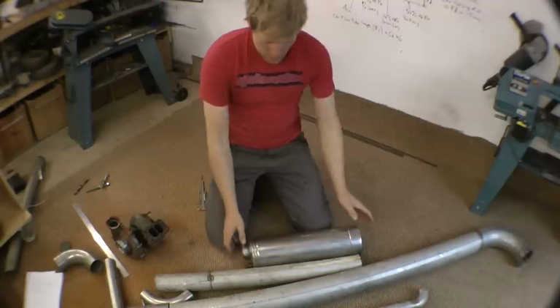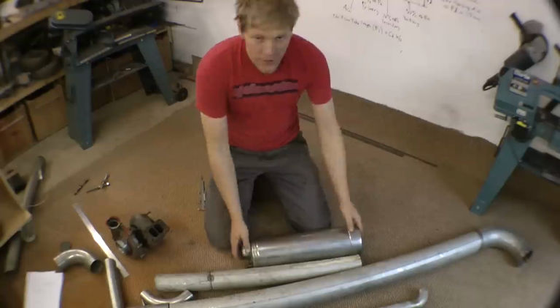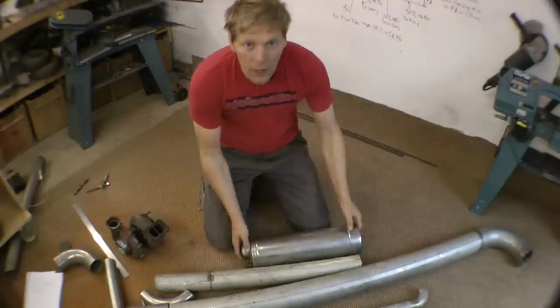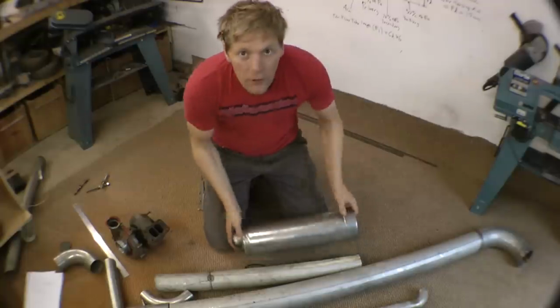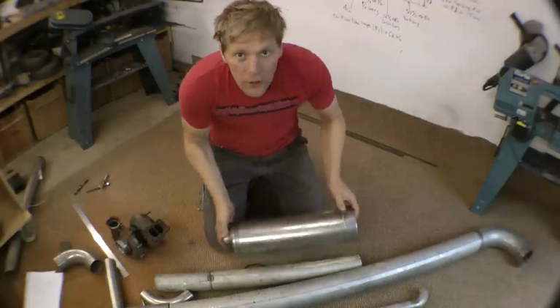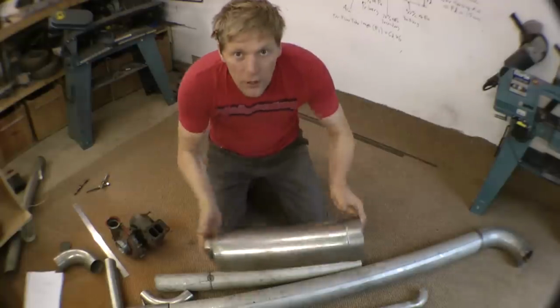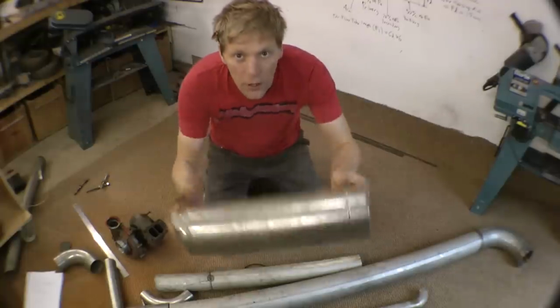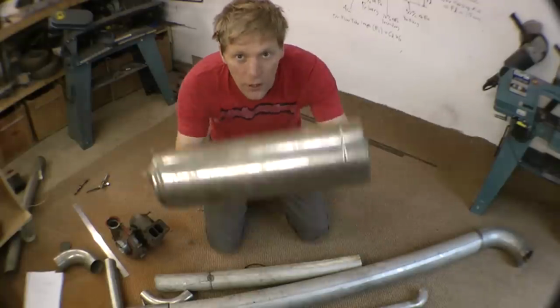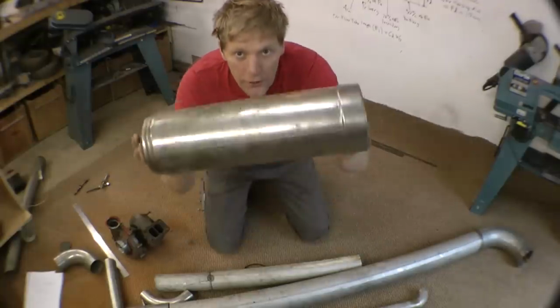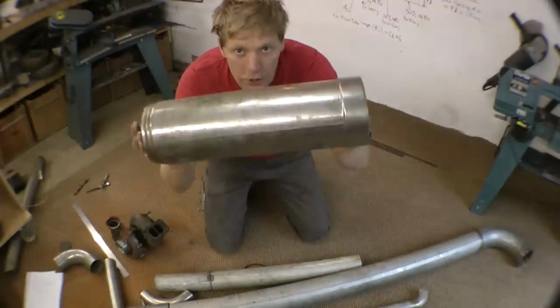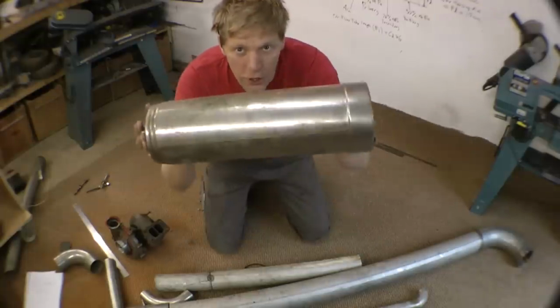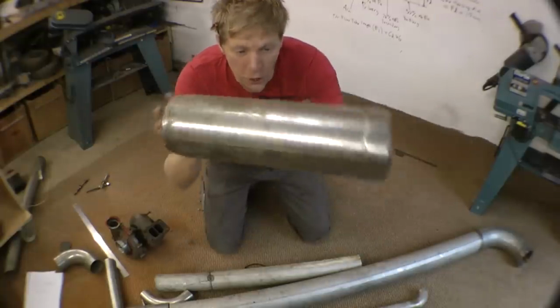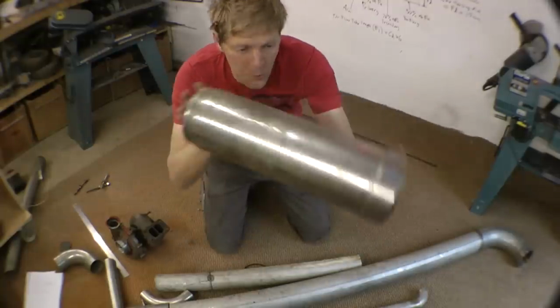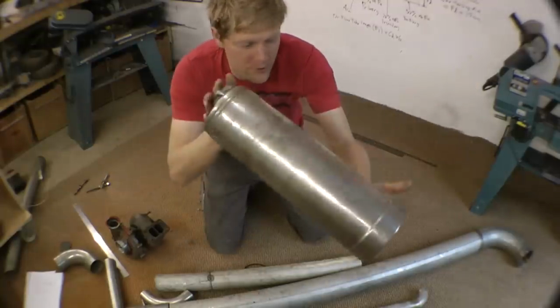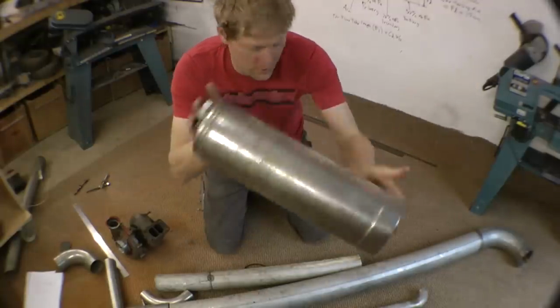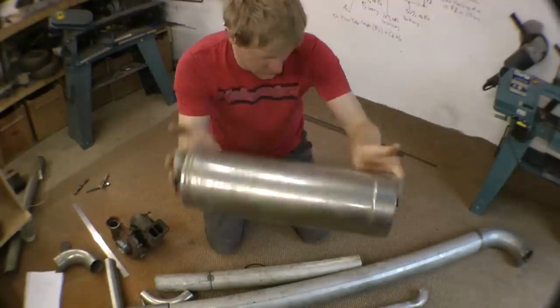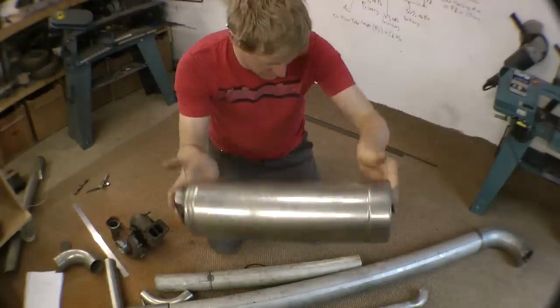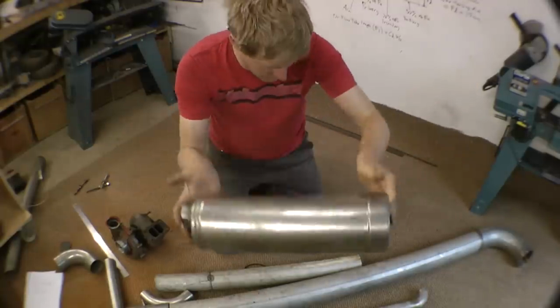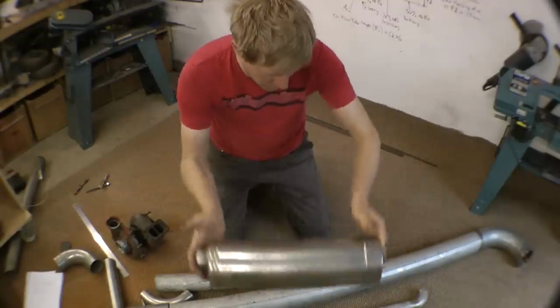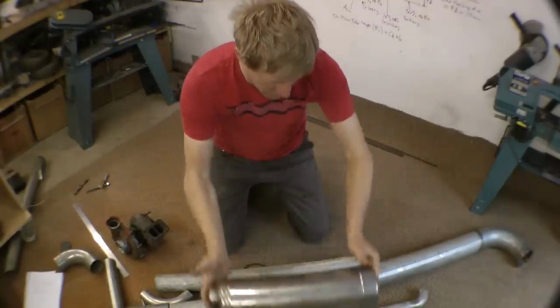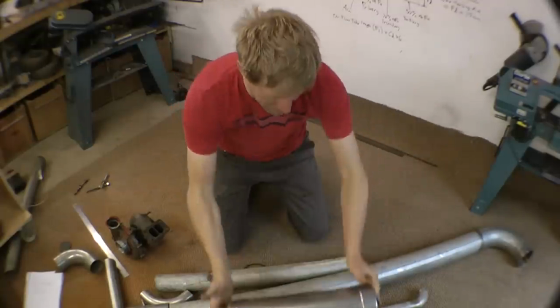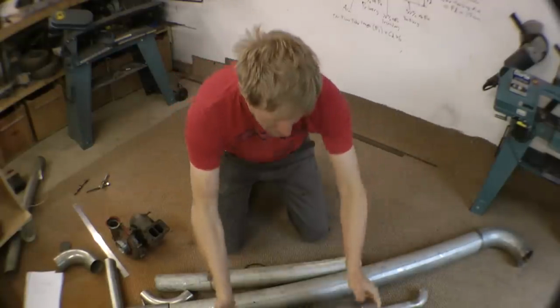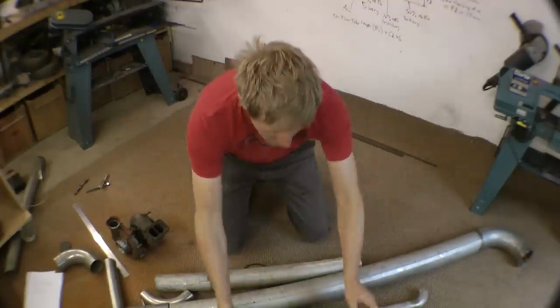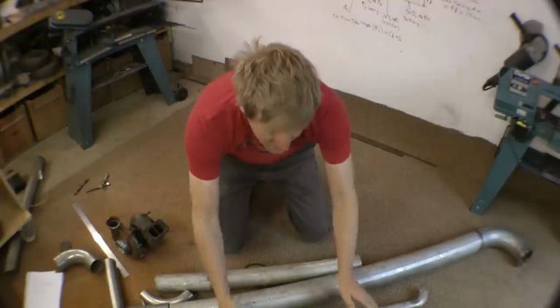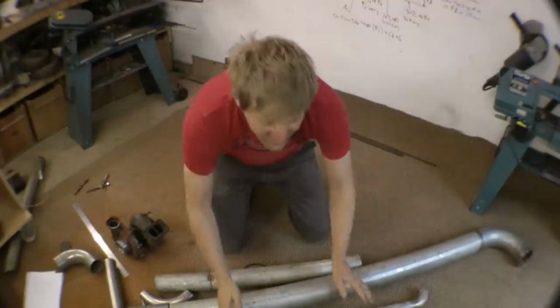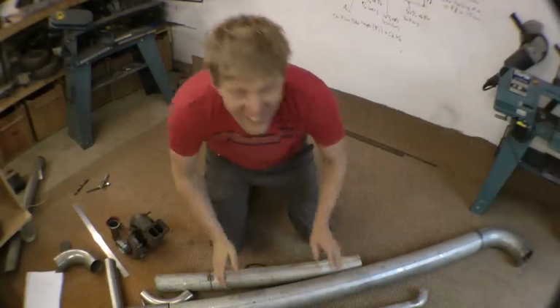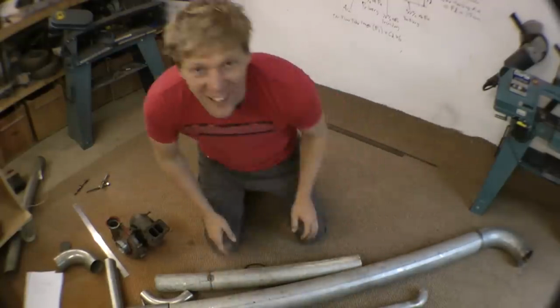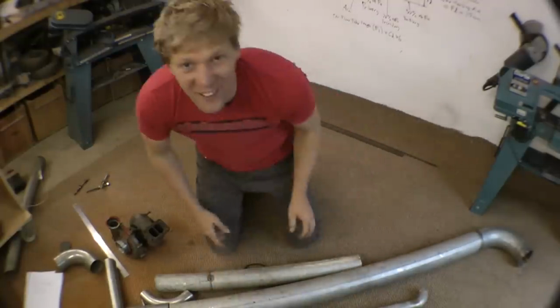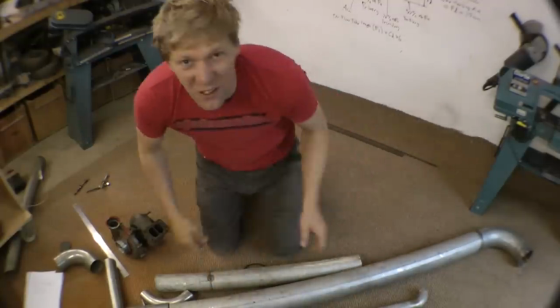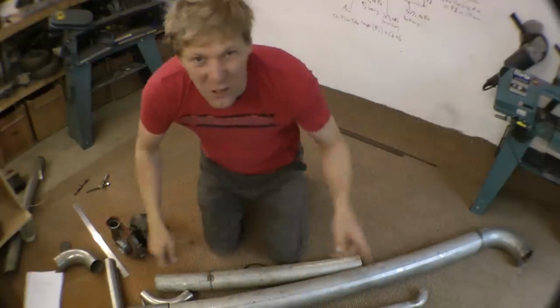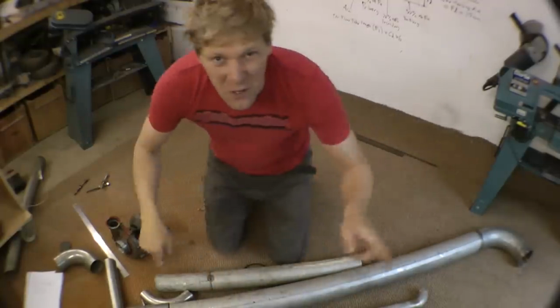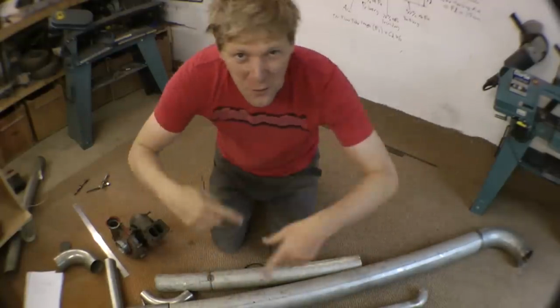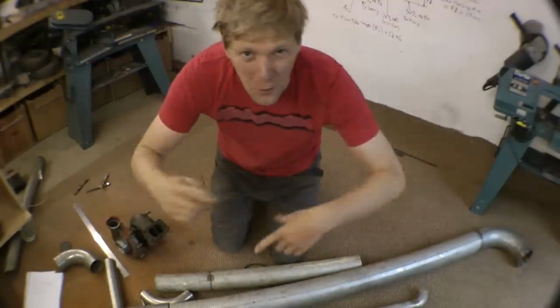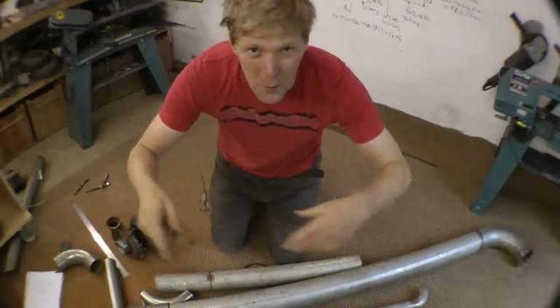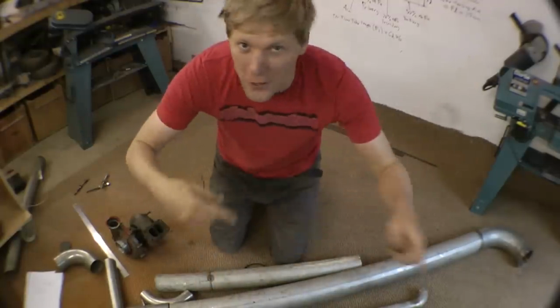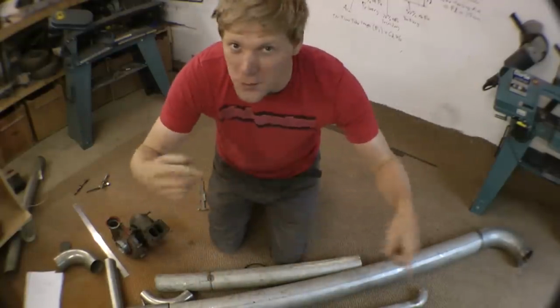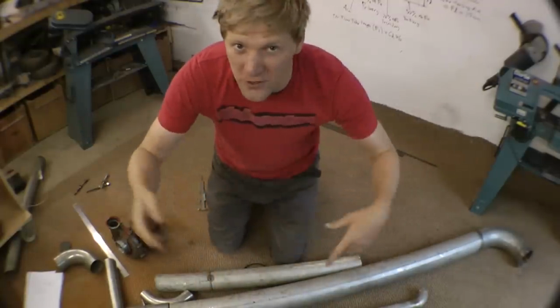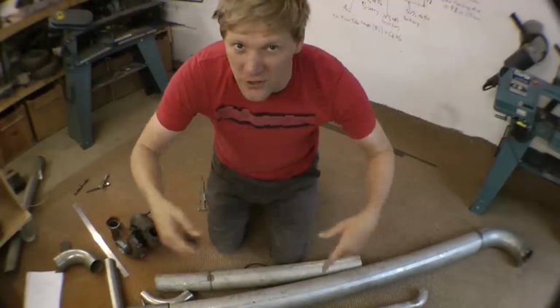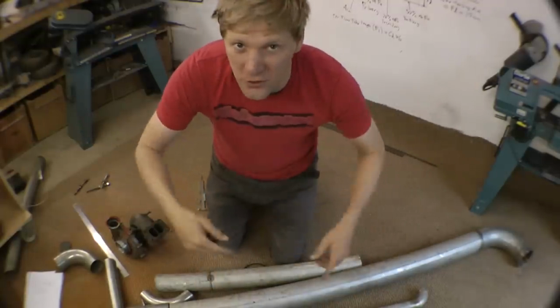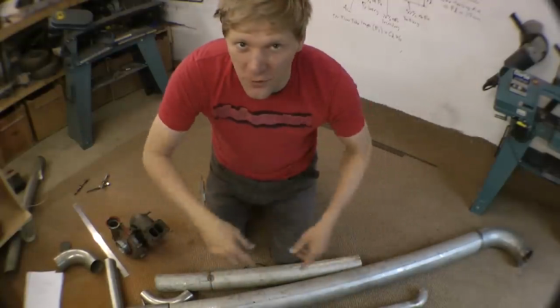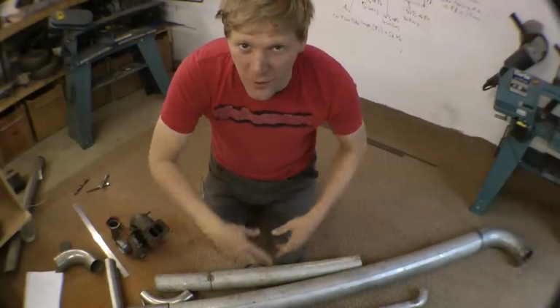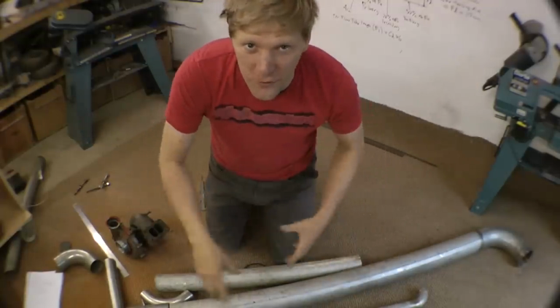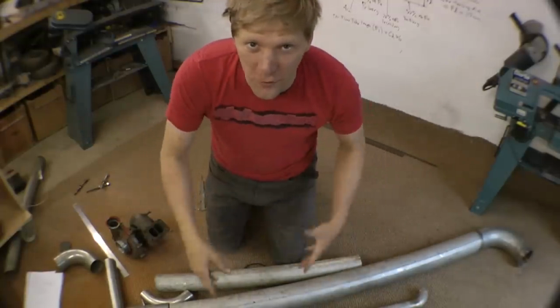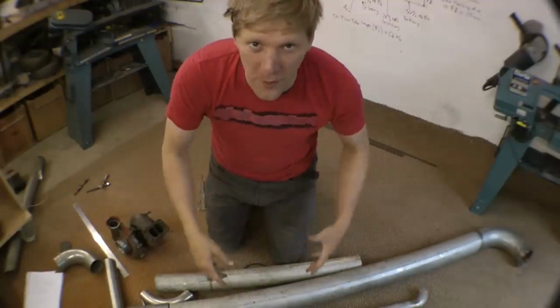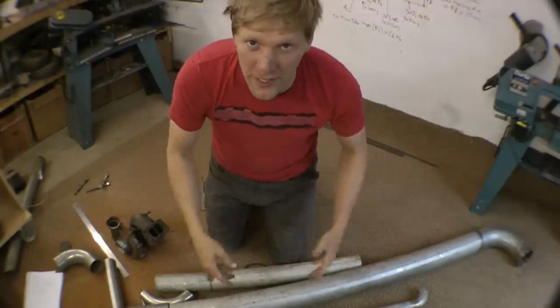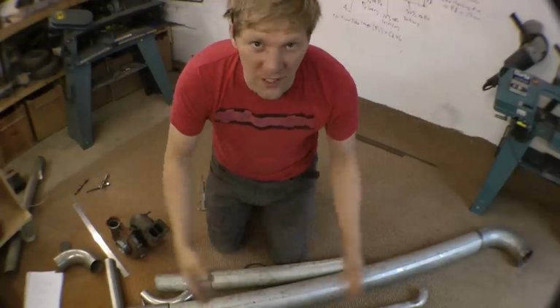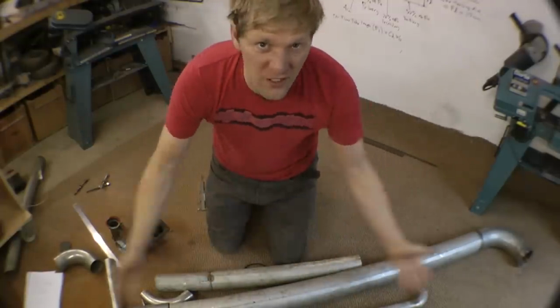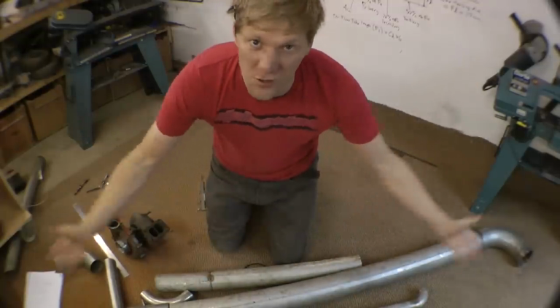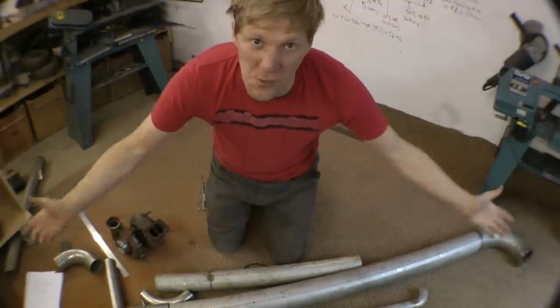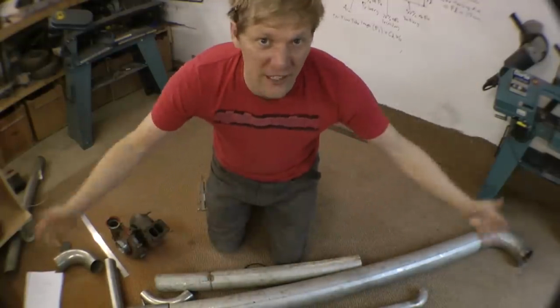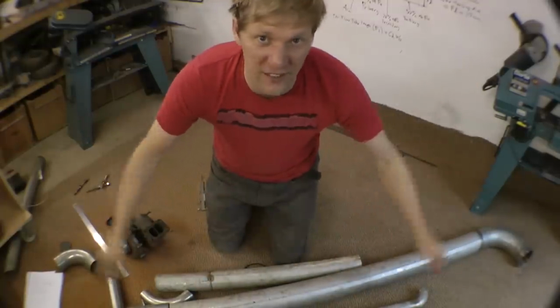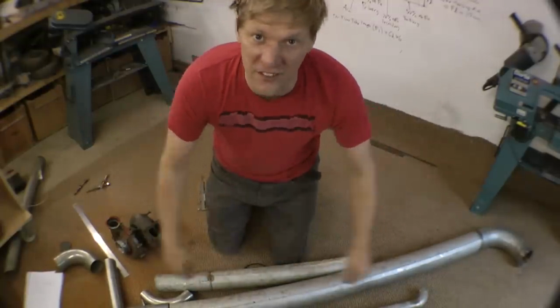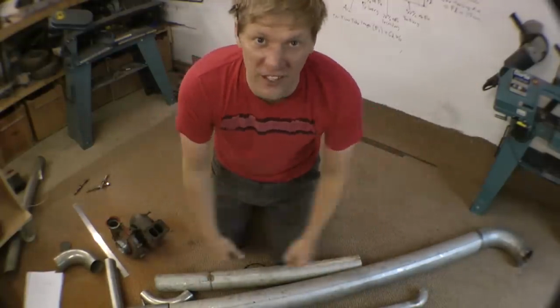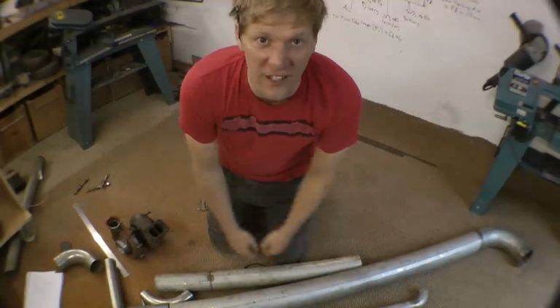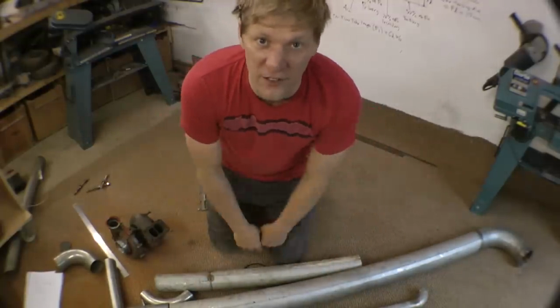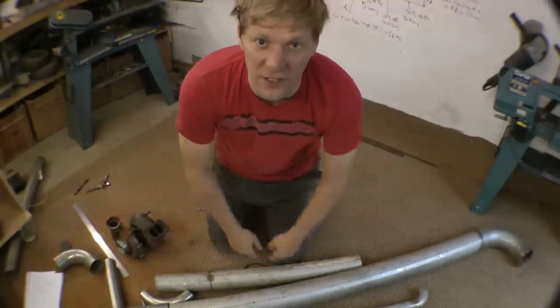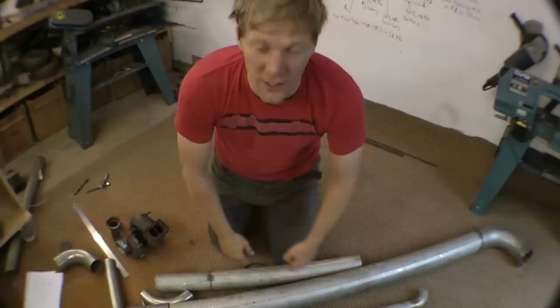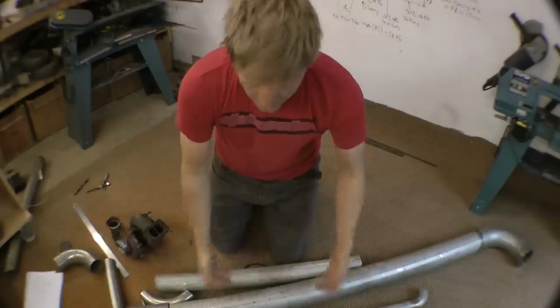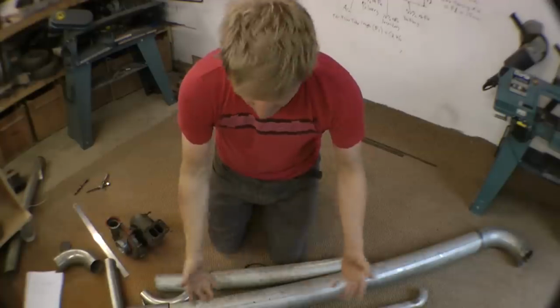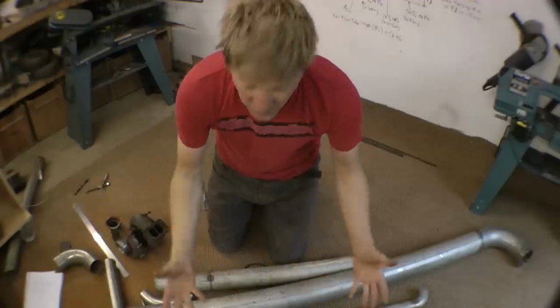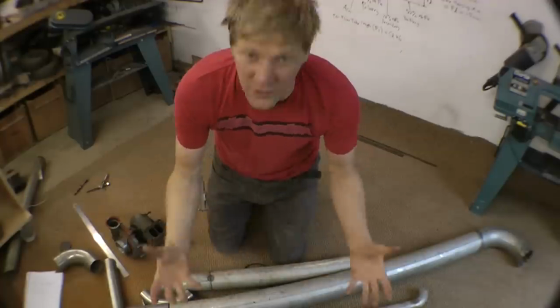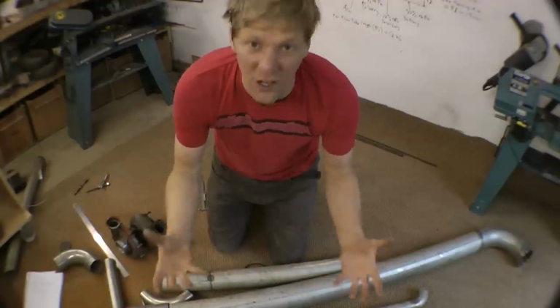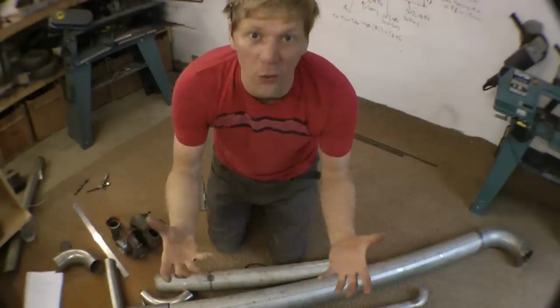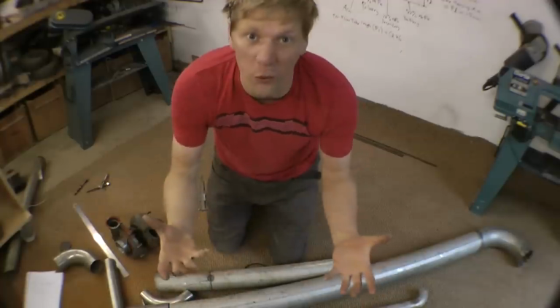So, got our tubes, let's start cutting them up and I'll go for all the measurements and stuff after I've made it. It doesn't make any sense unless I've got something to hold.